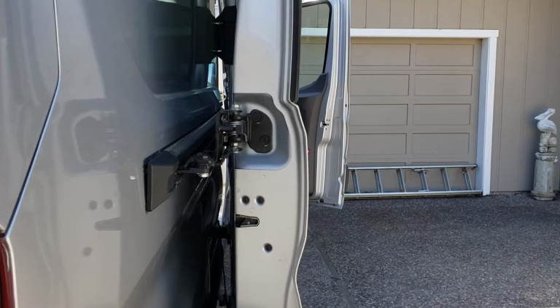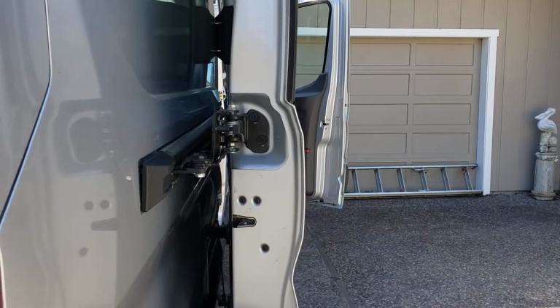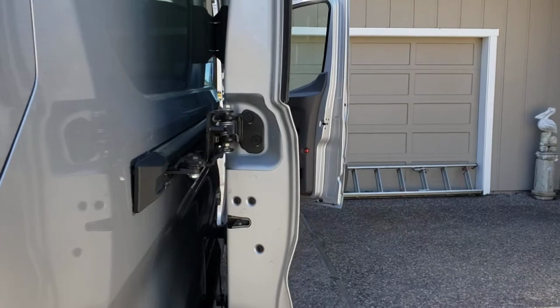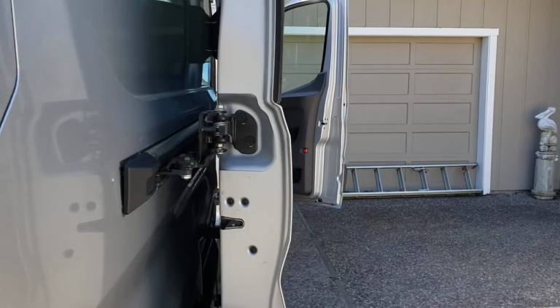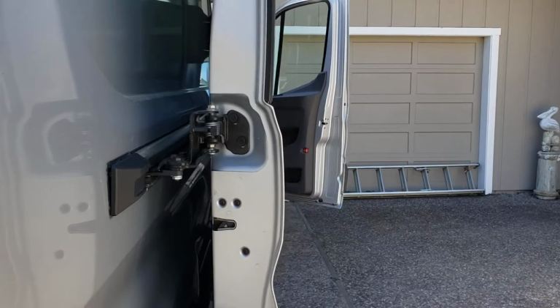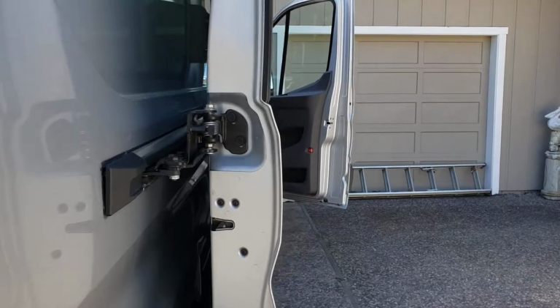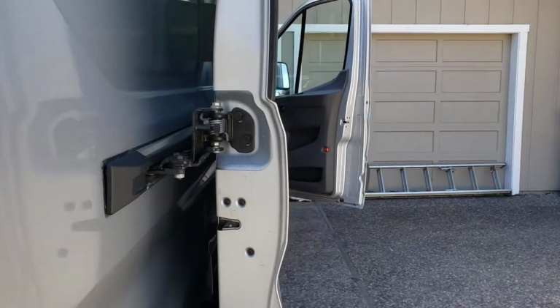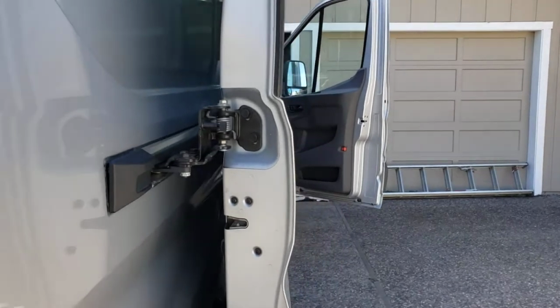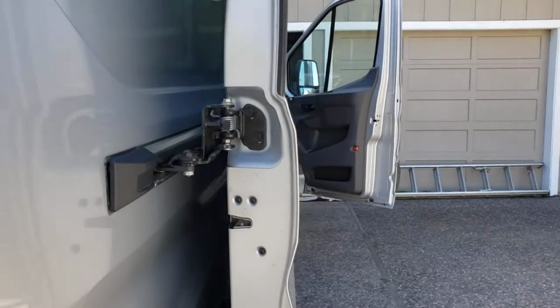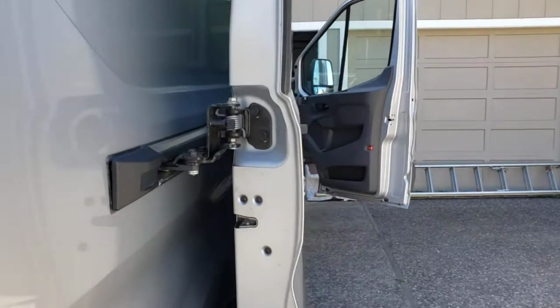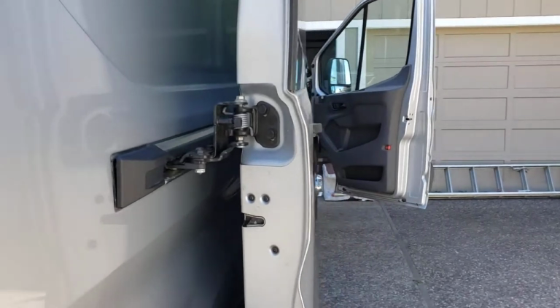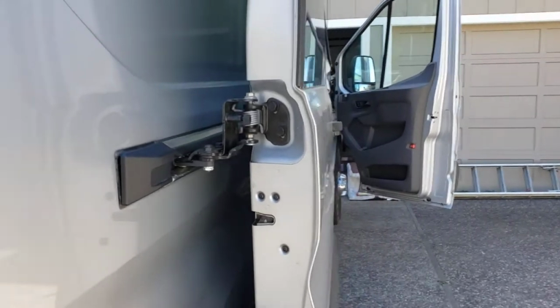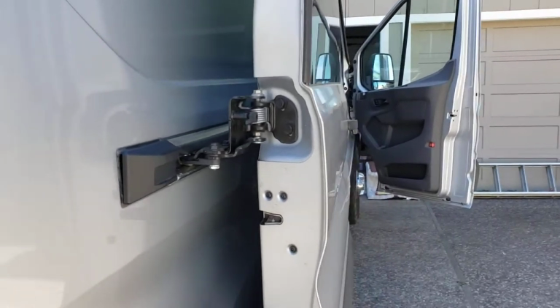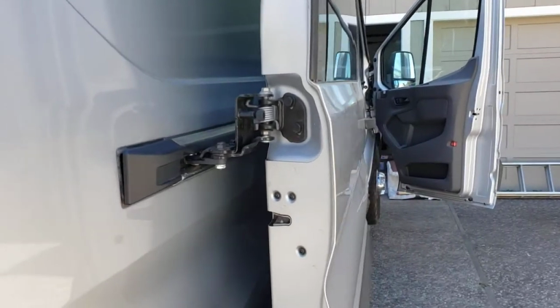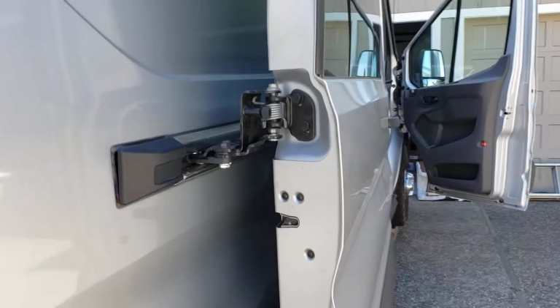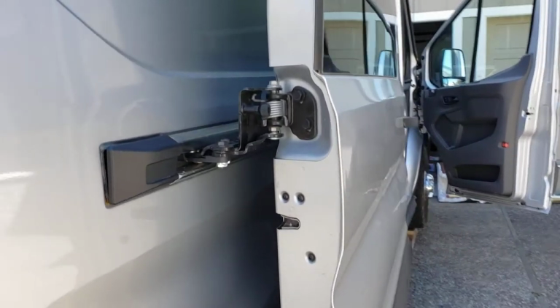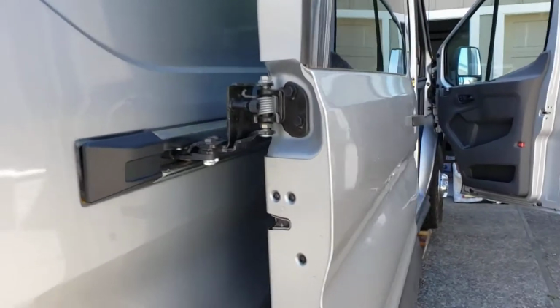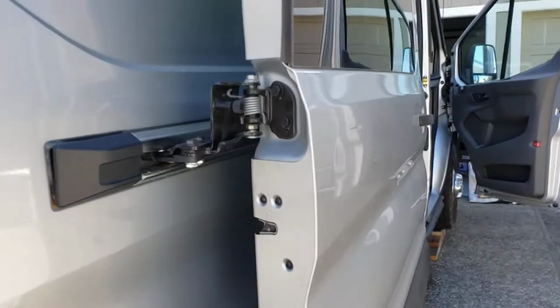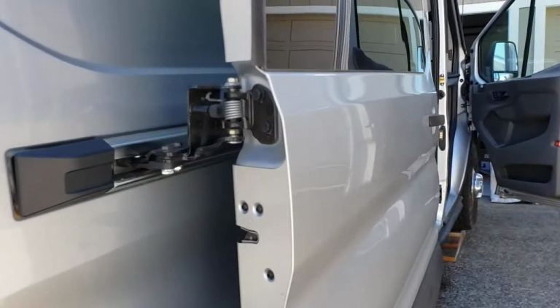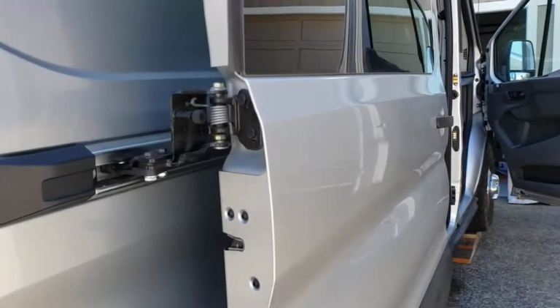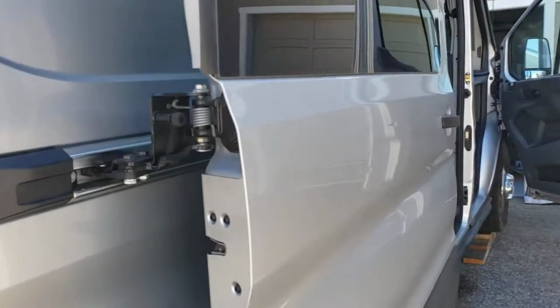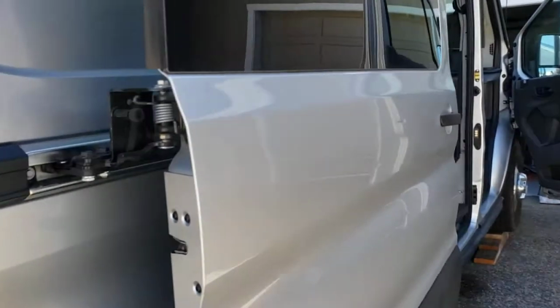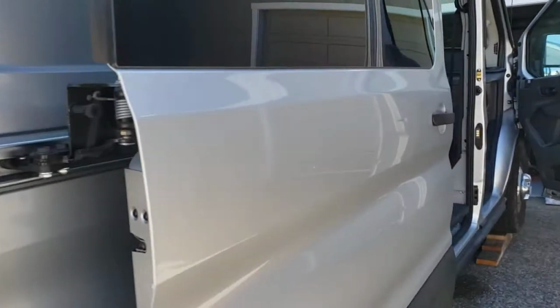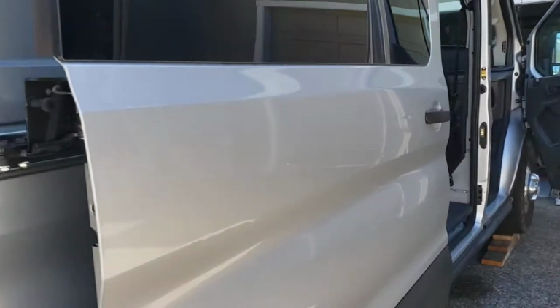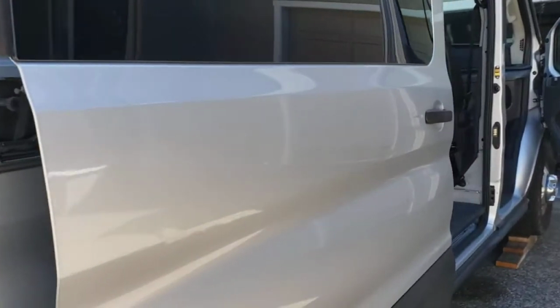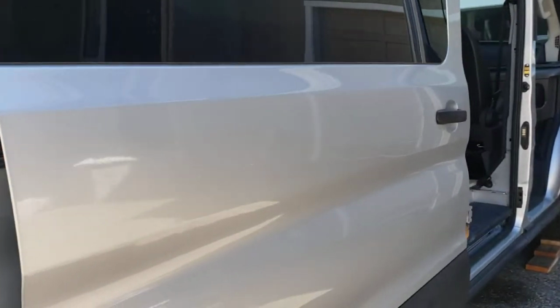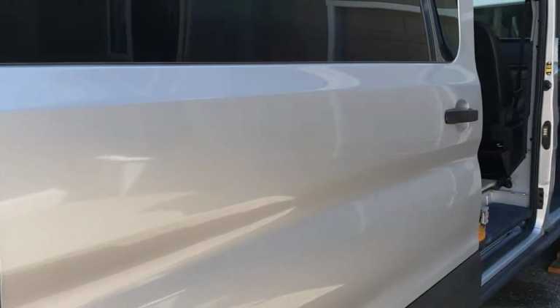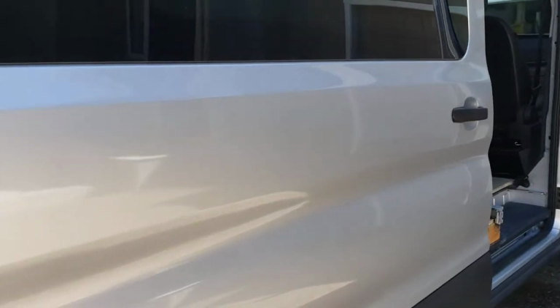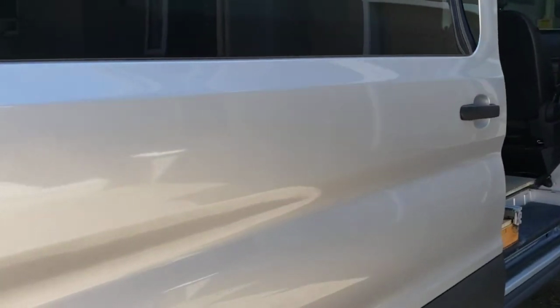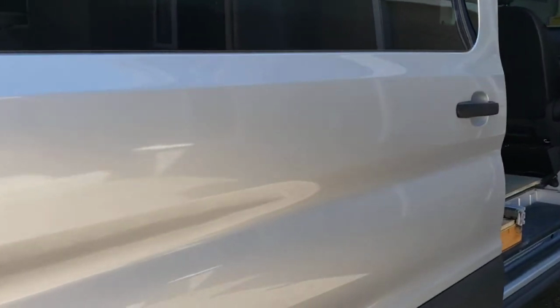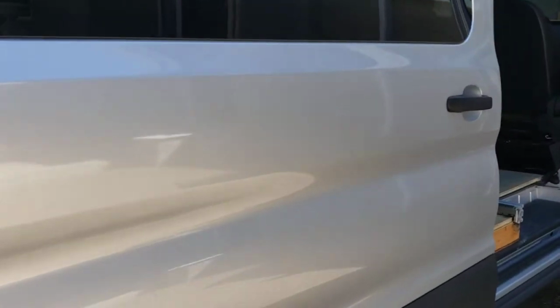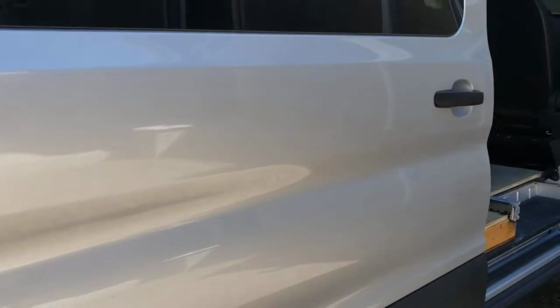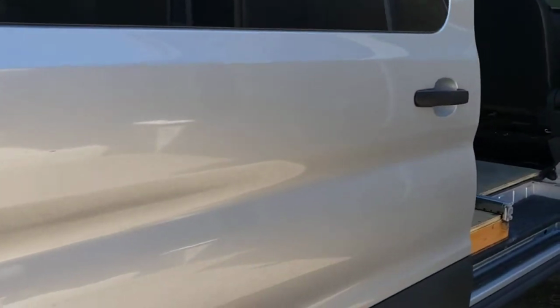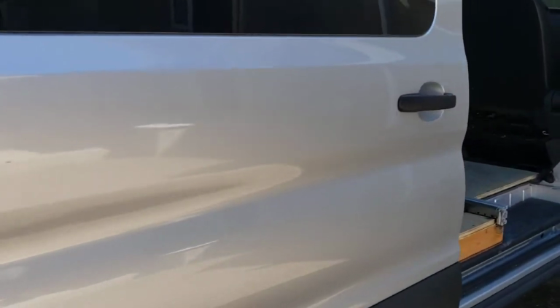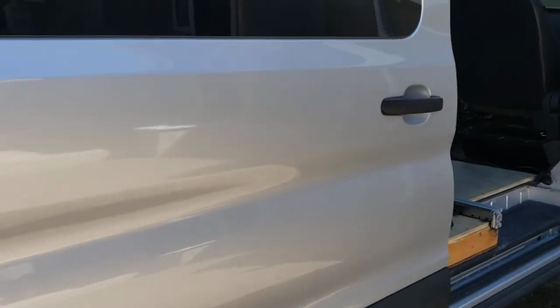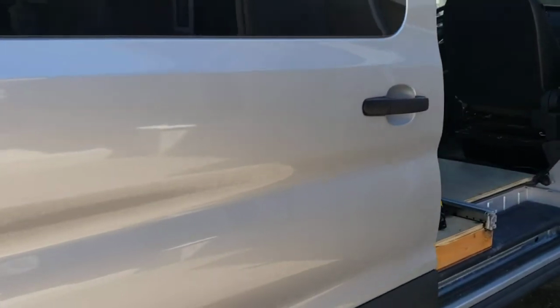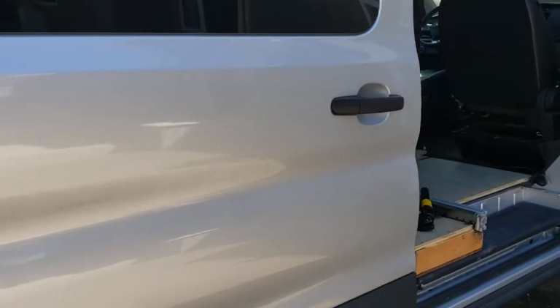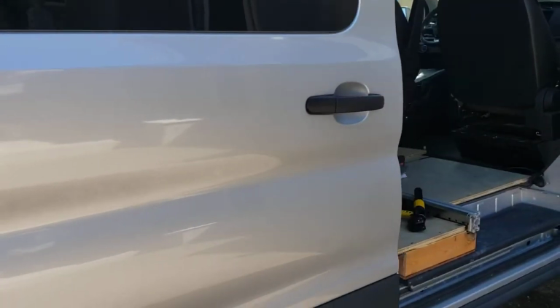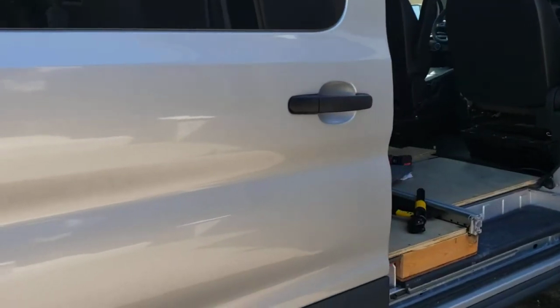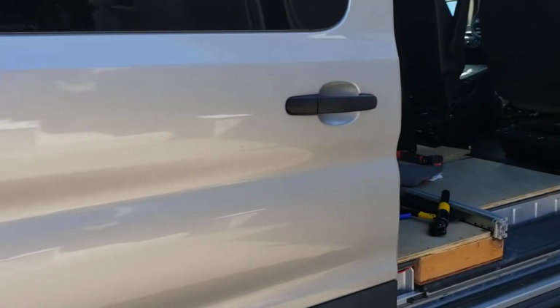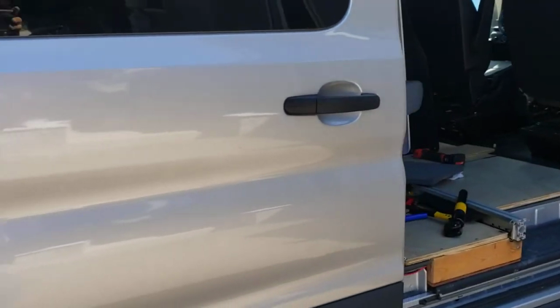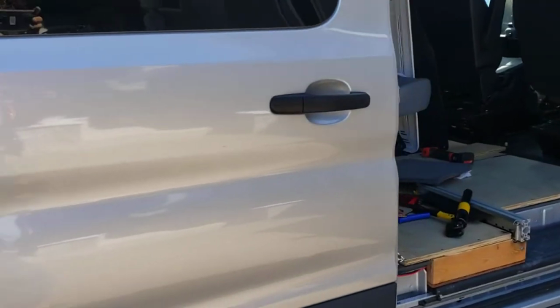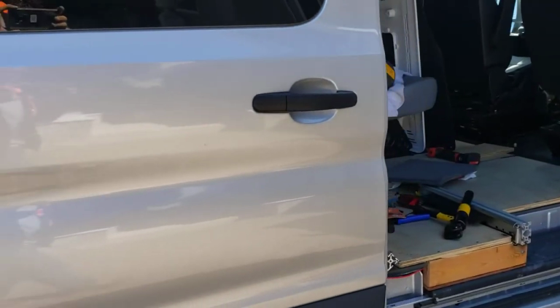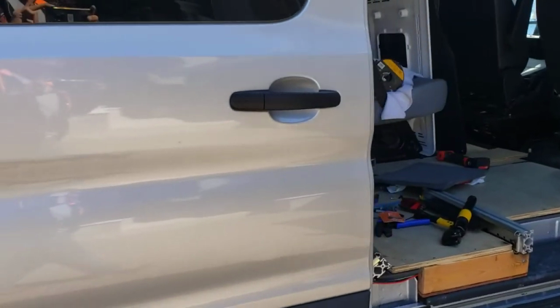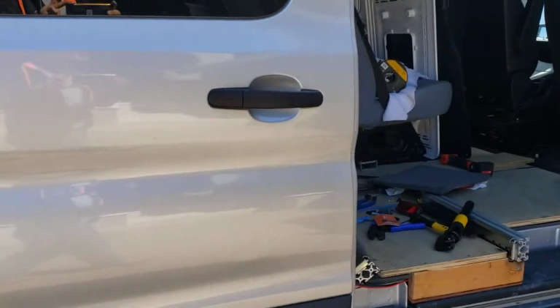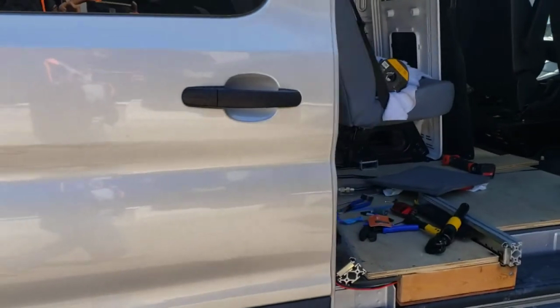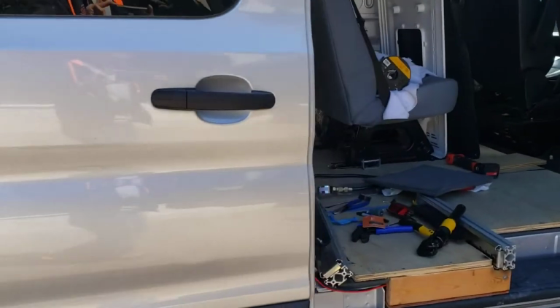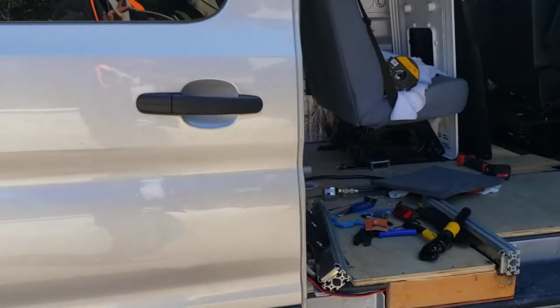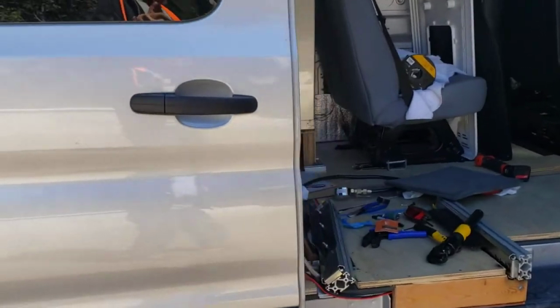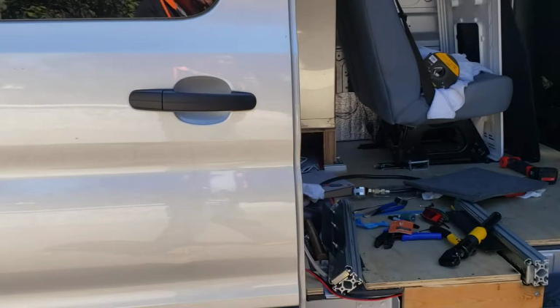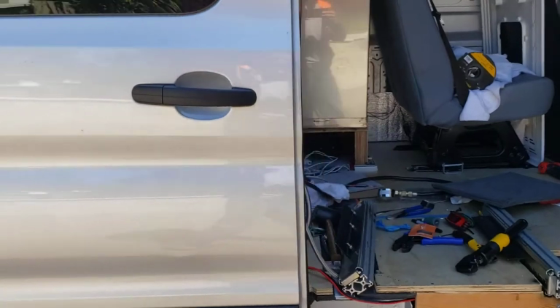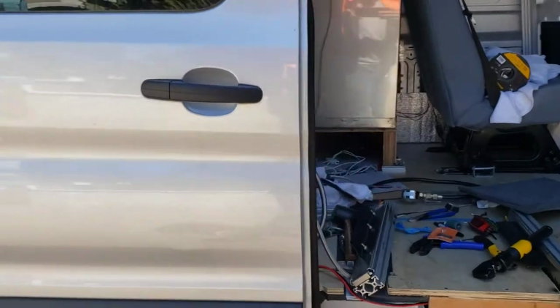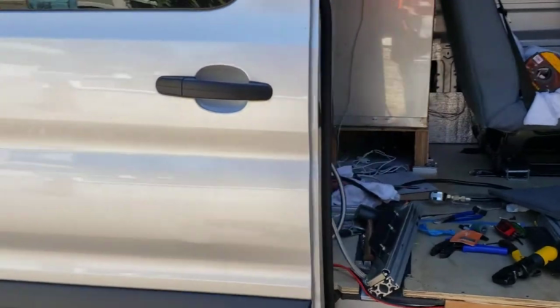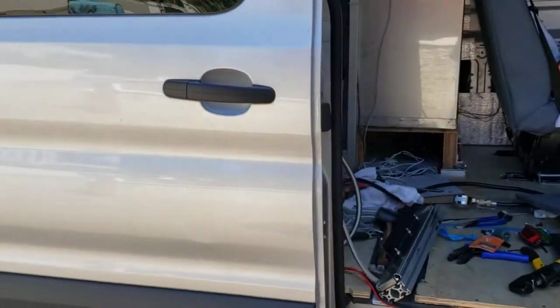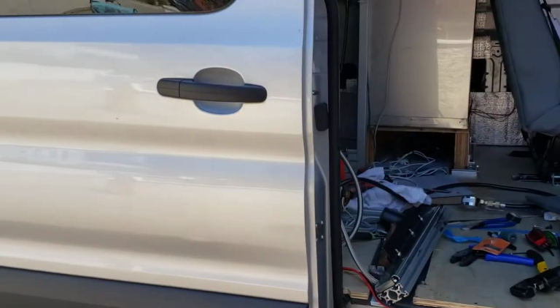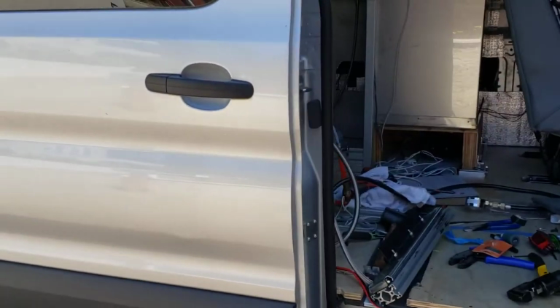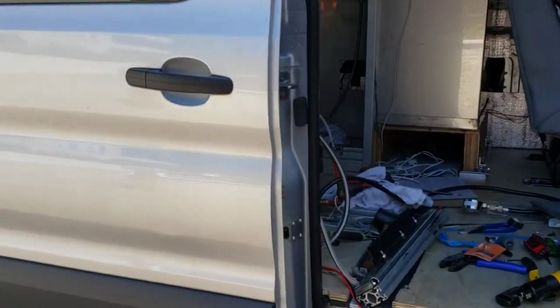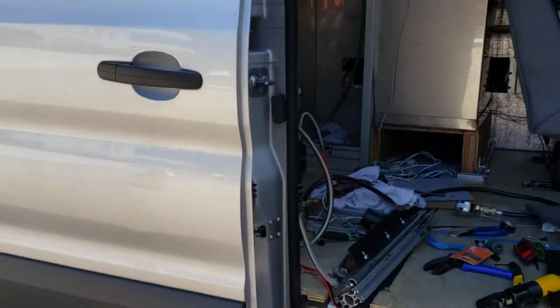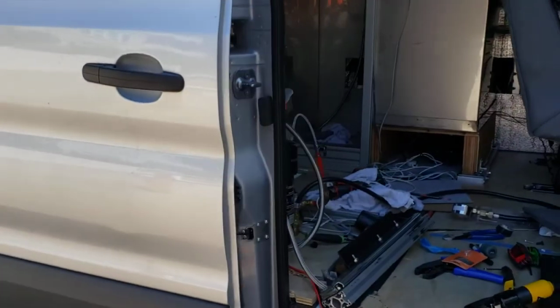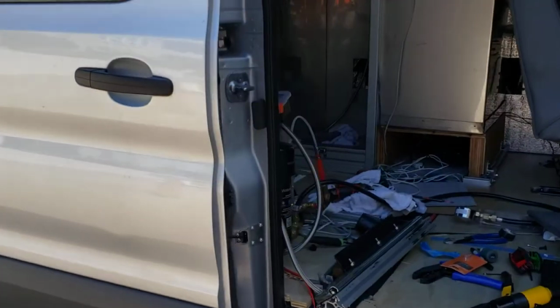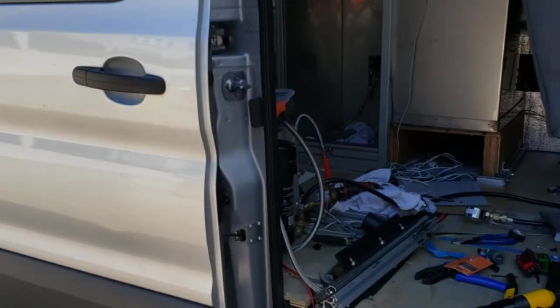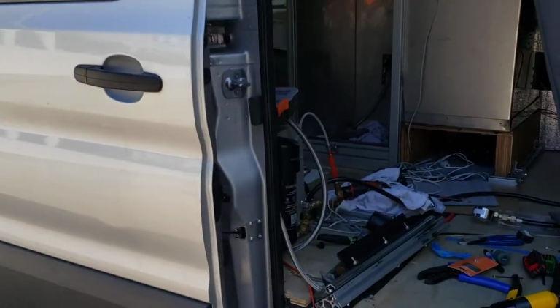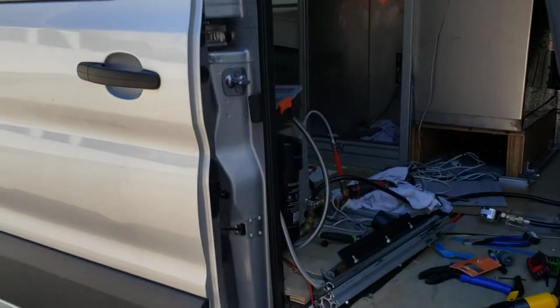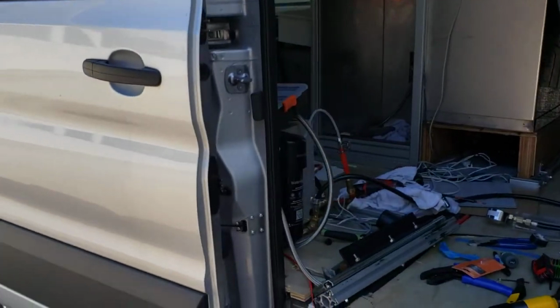So effectively it can pull in either direction — that's how it opens and closes.